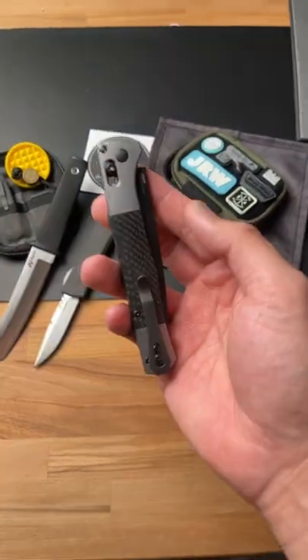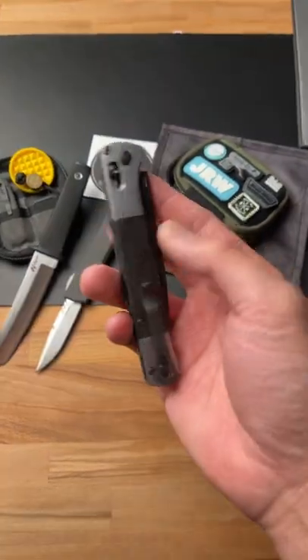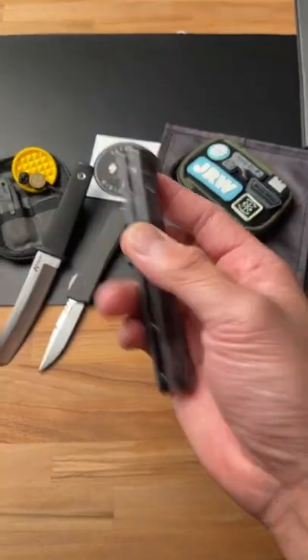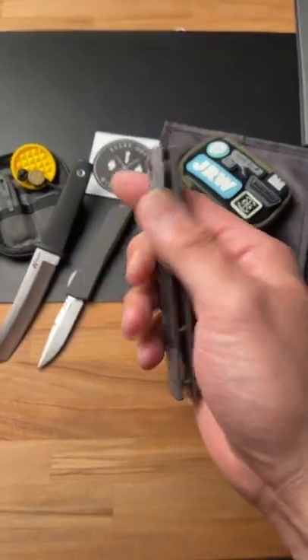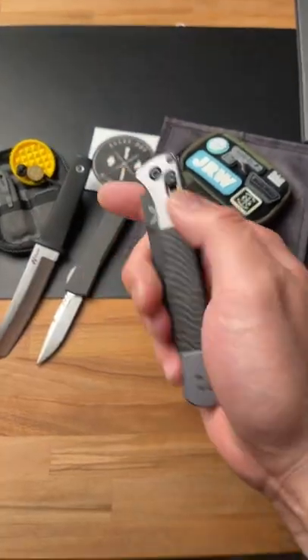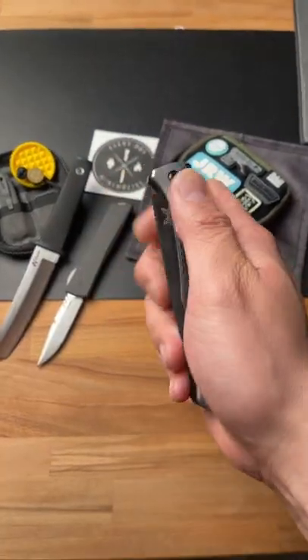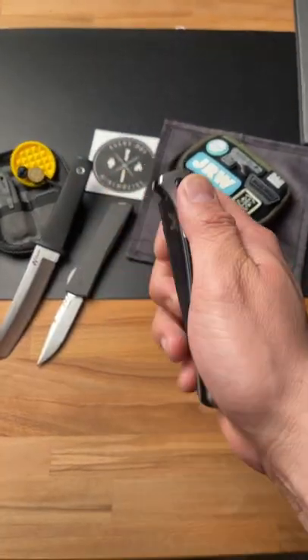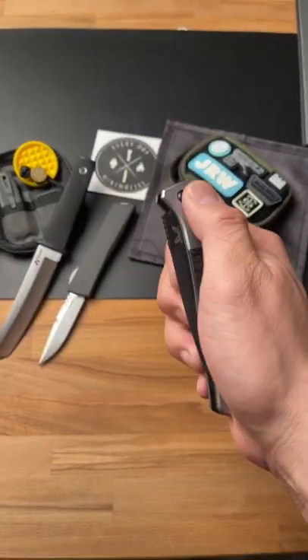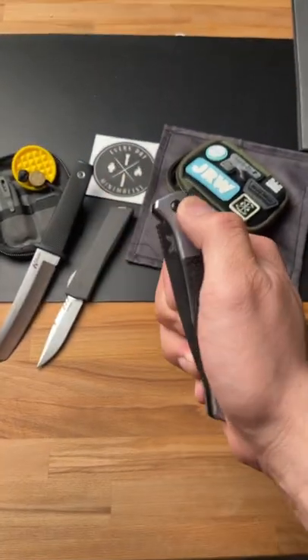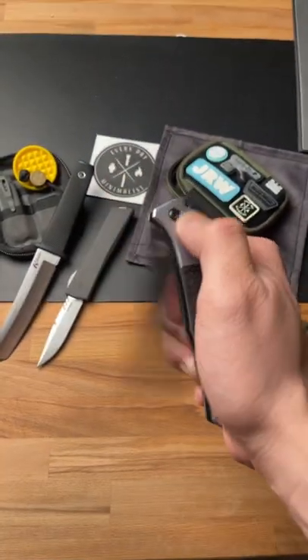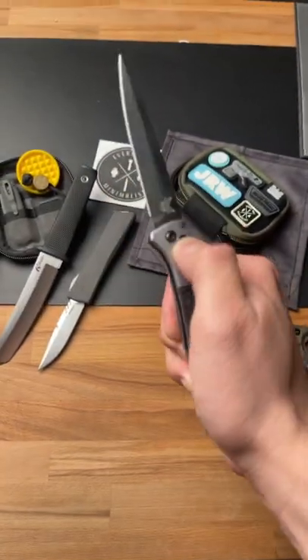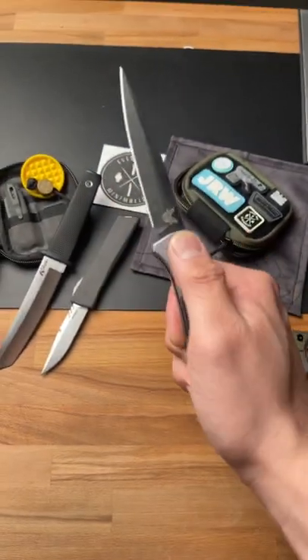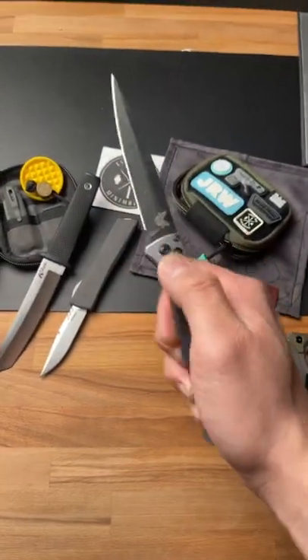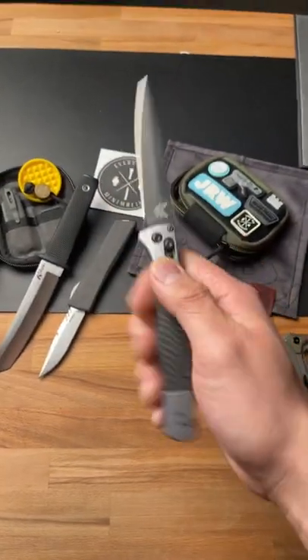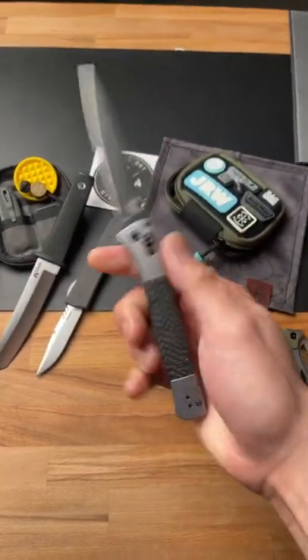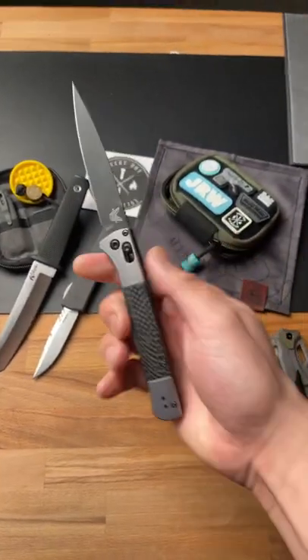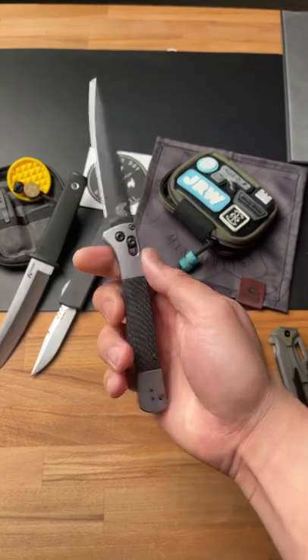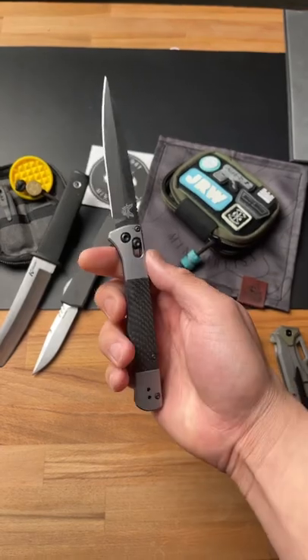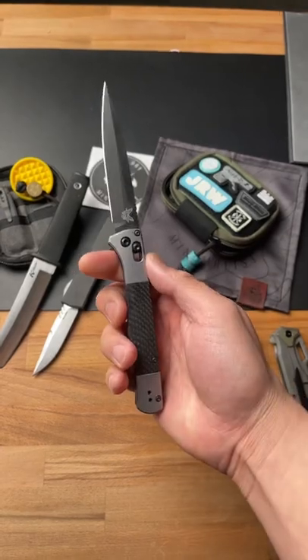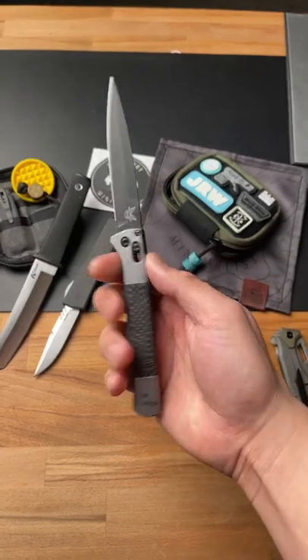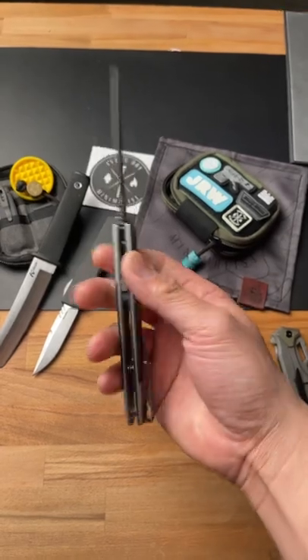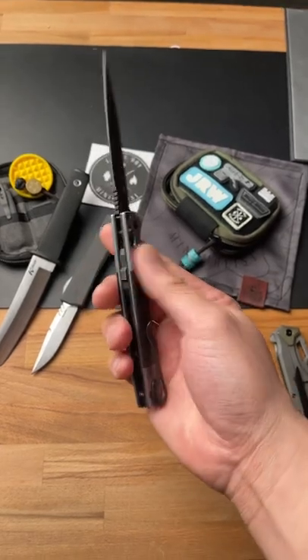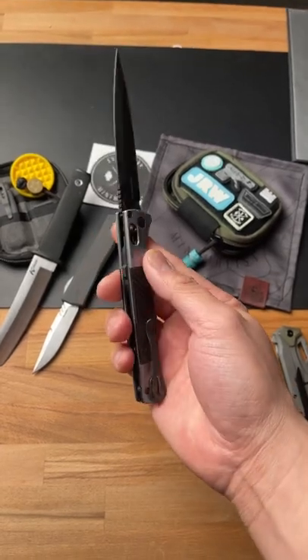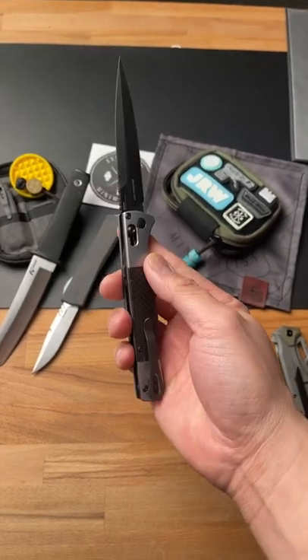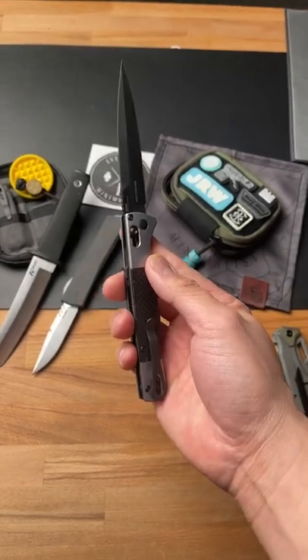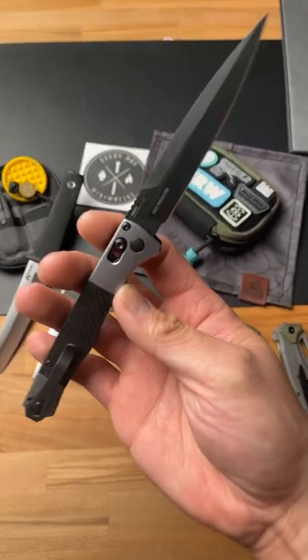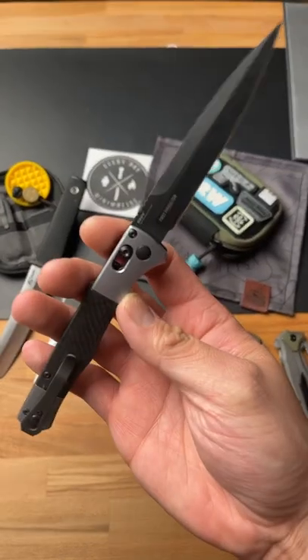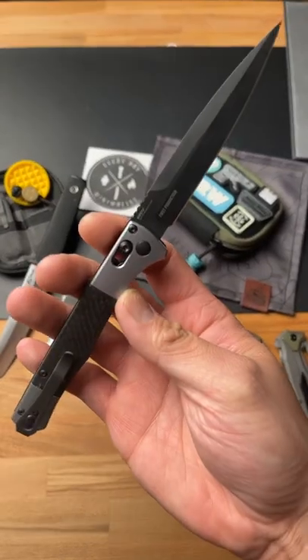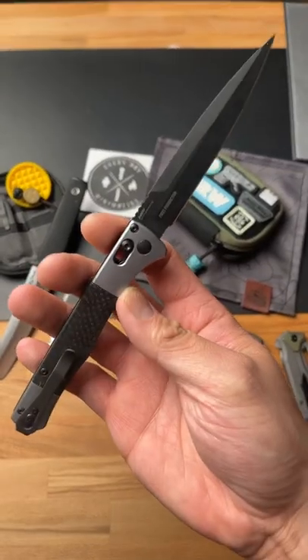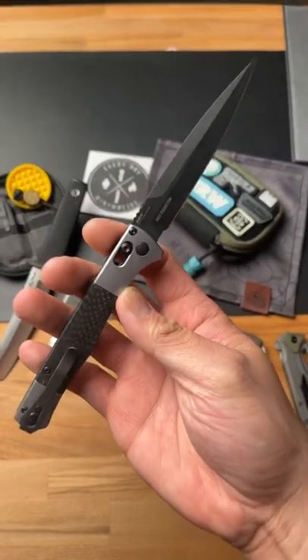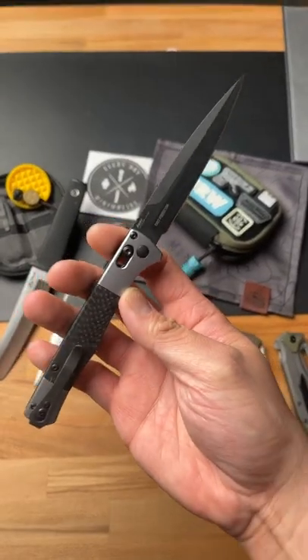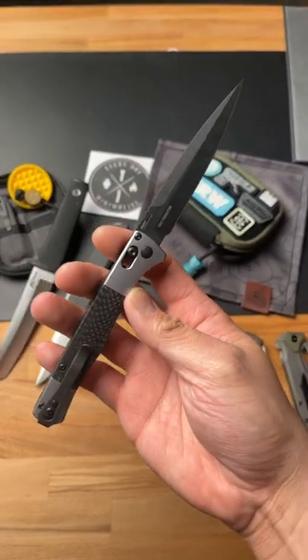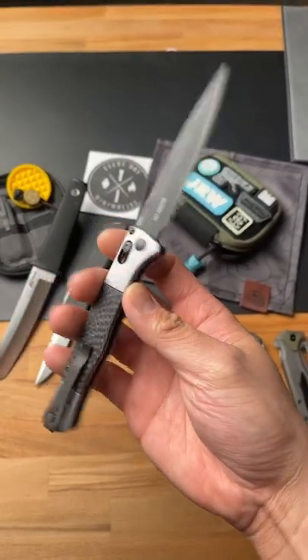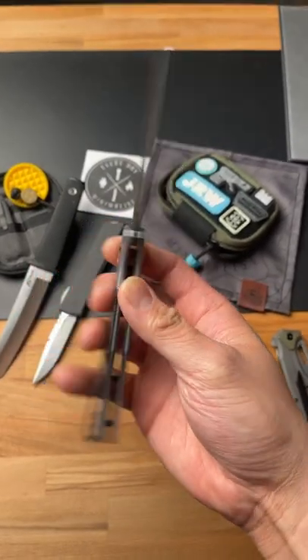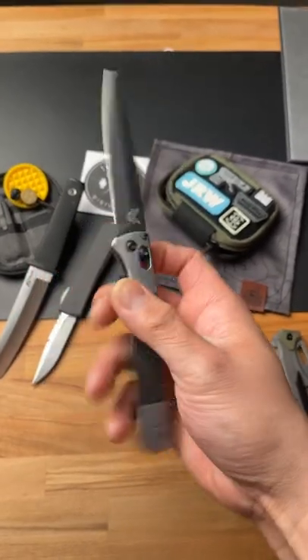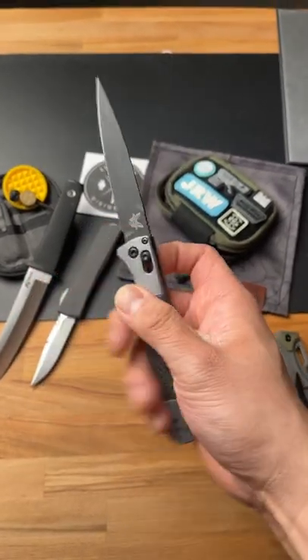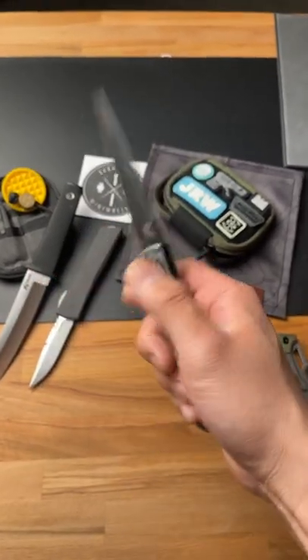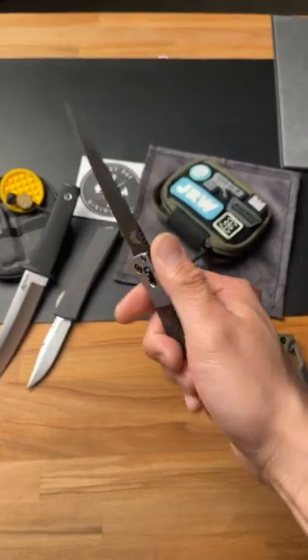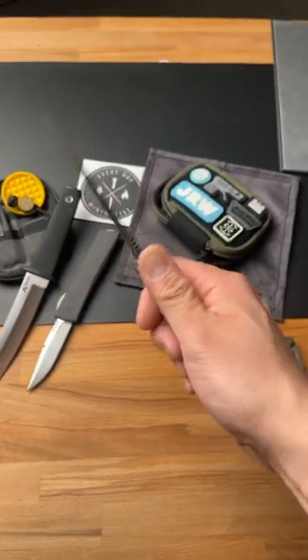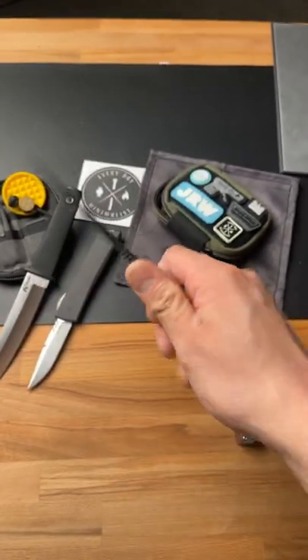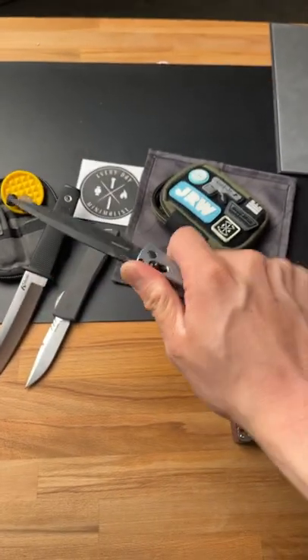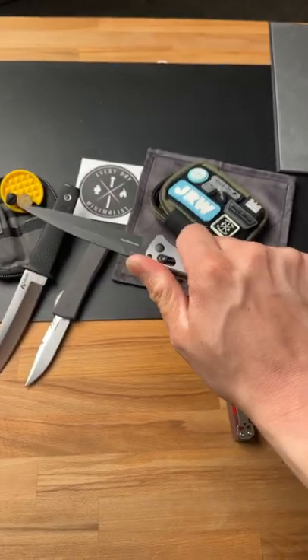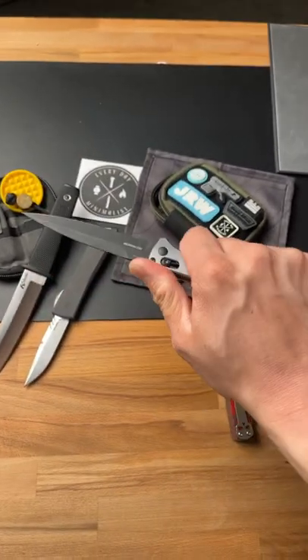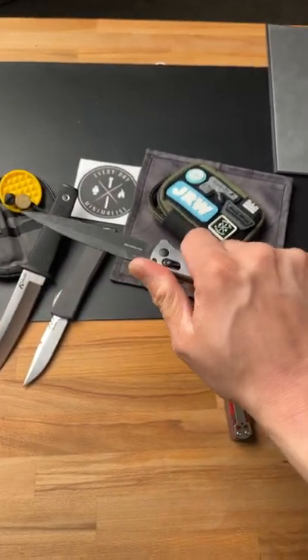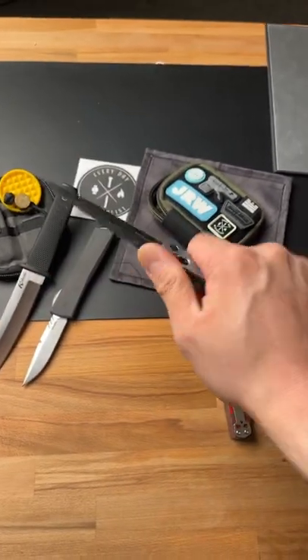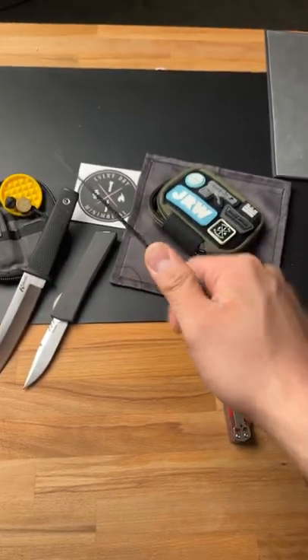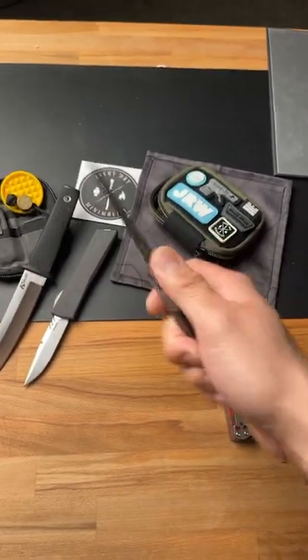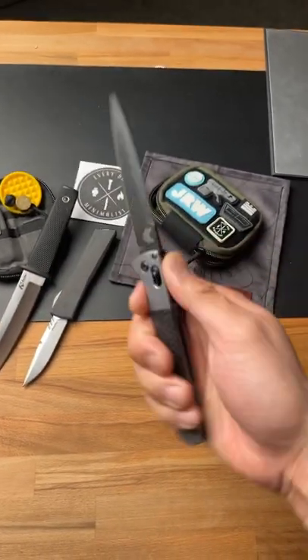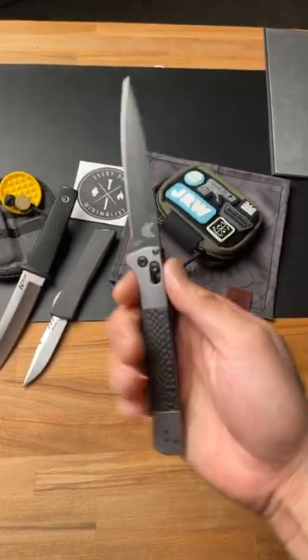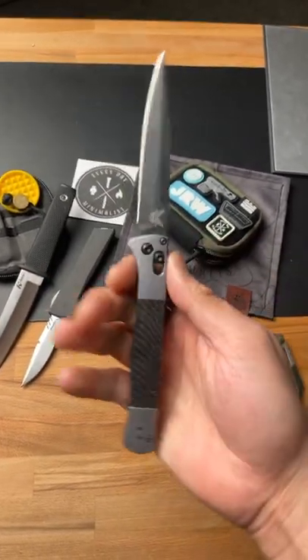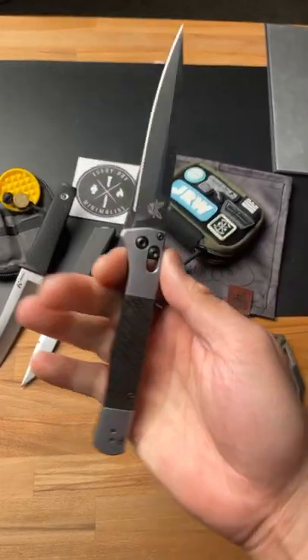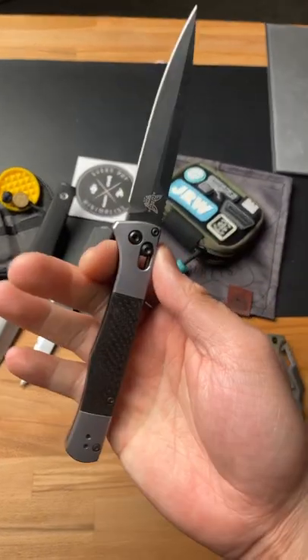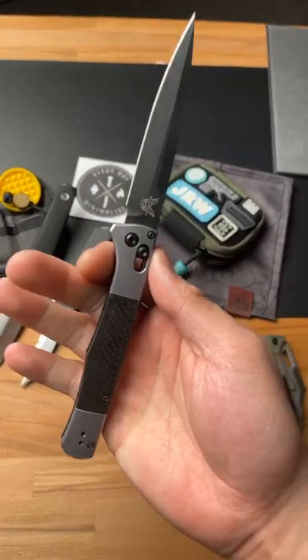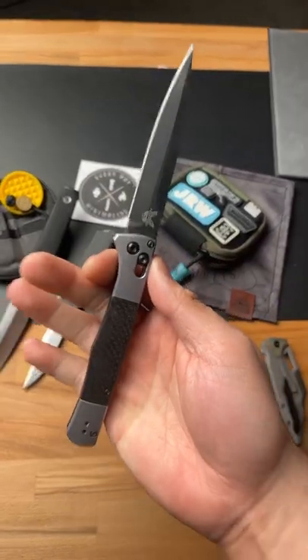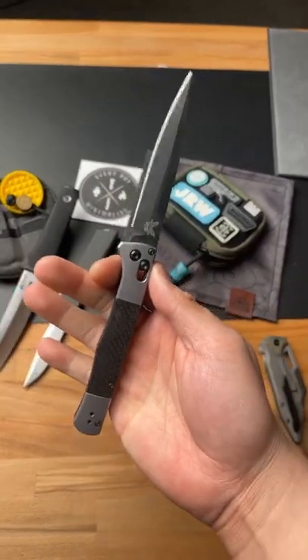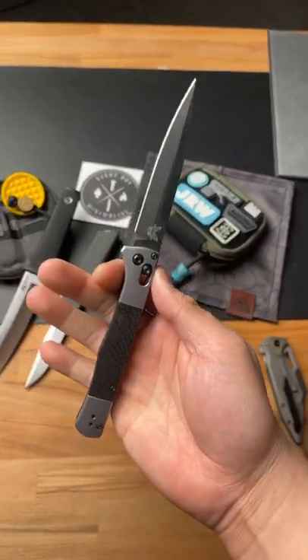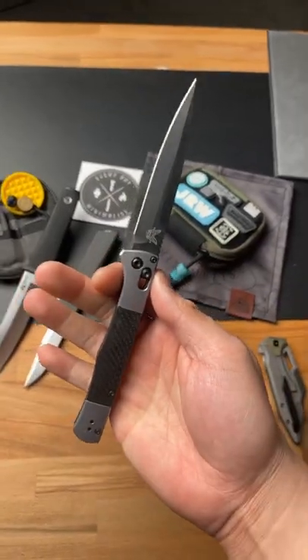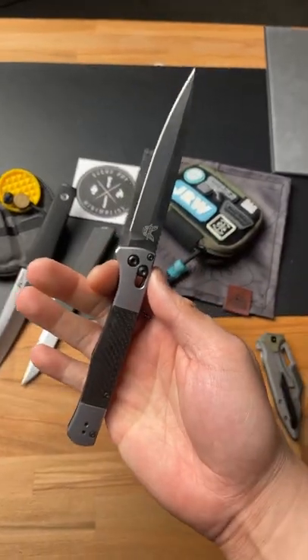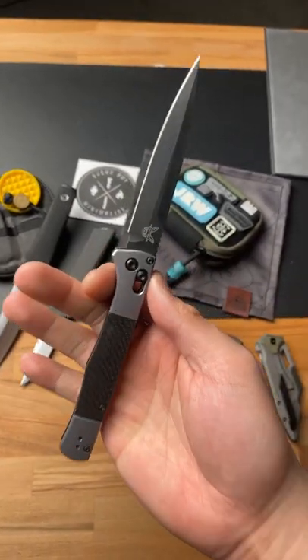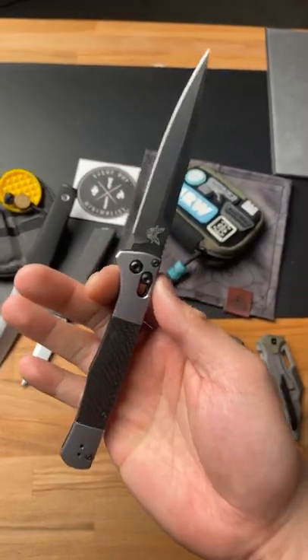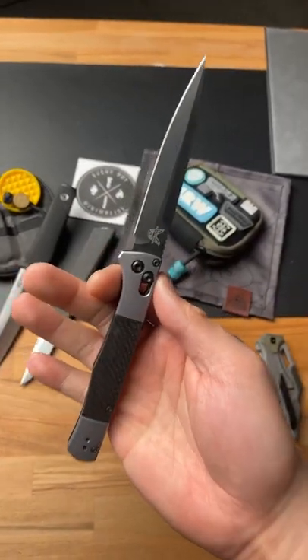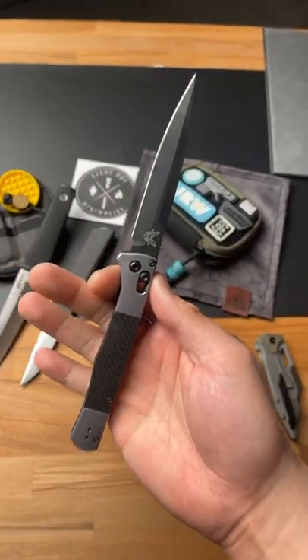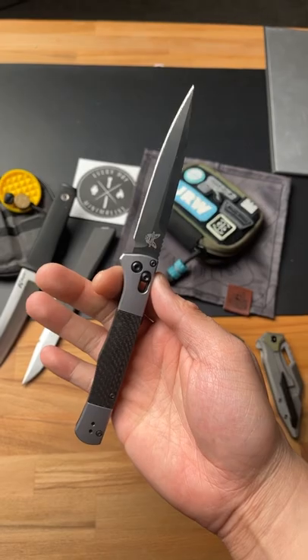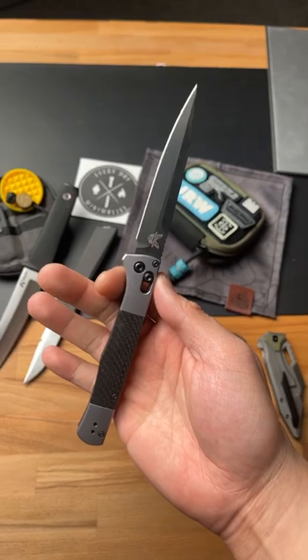Number three, the Benchmade Fact Auto. This thing is made with S90V Supersteel and will literally pierce through anything.